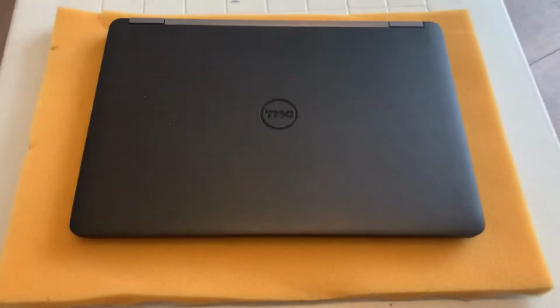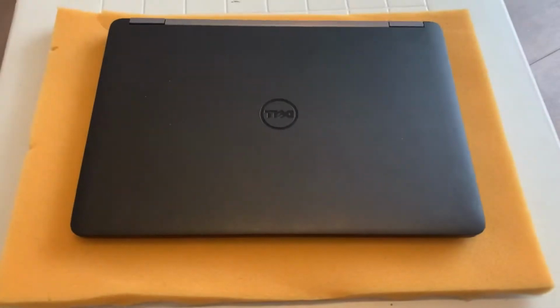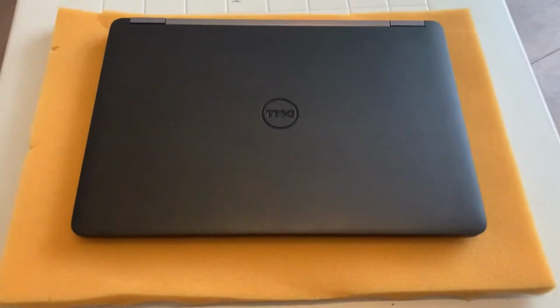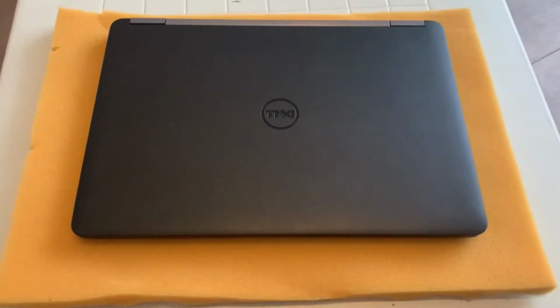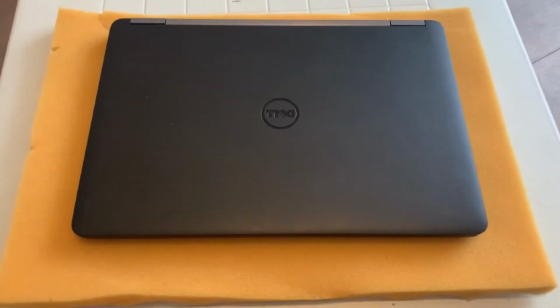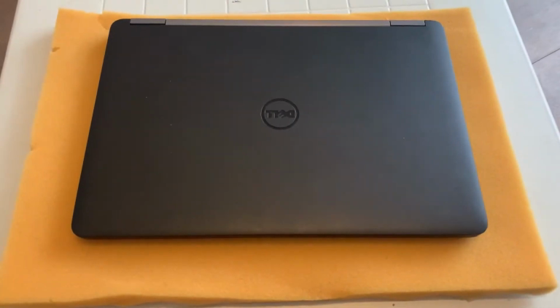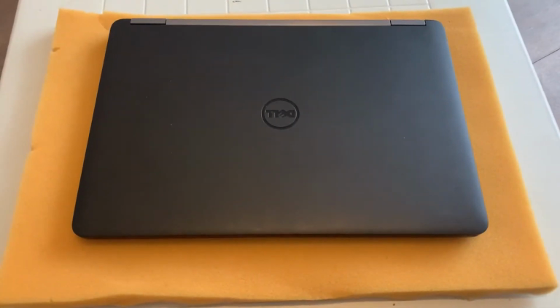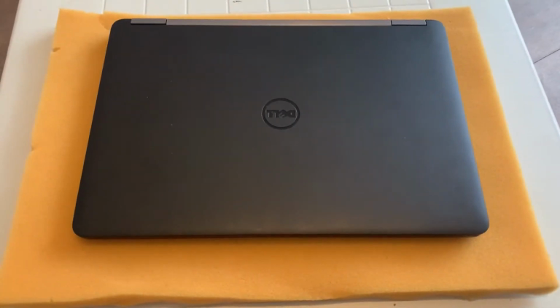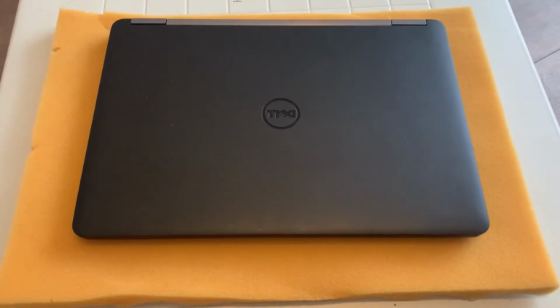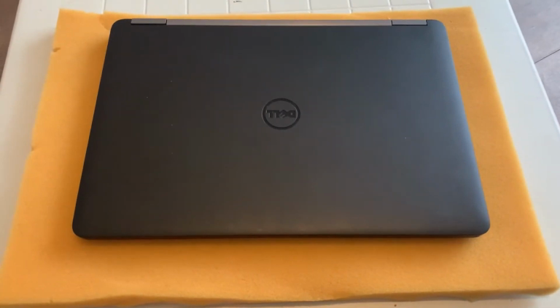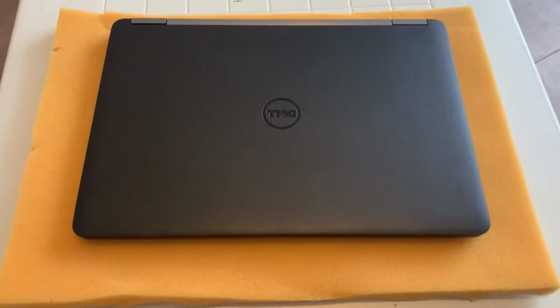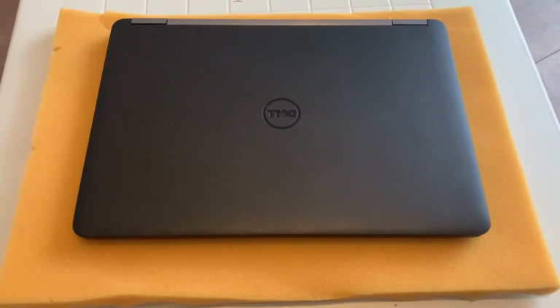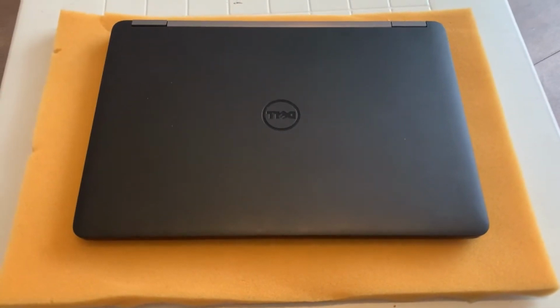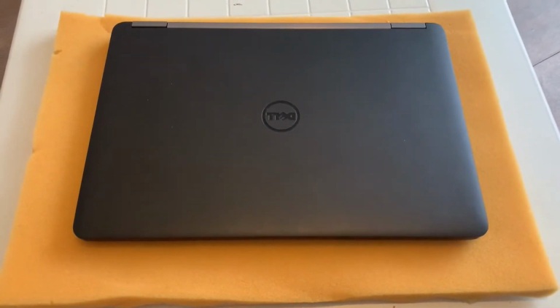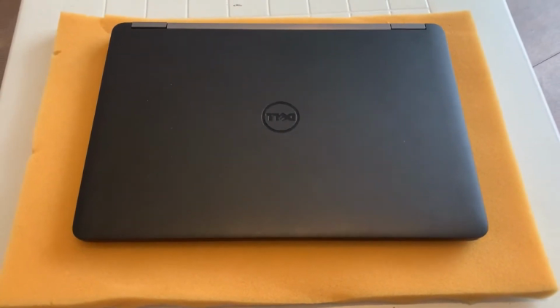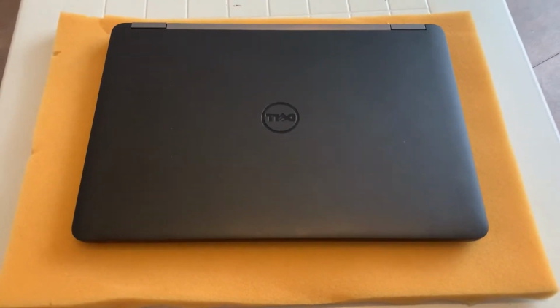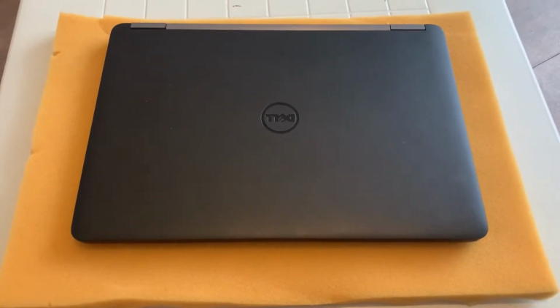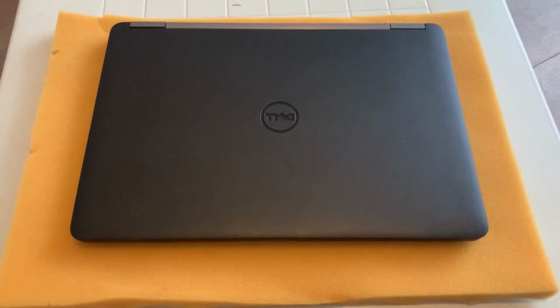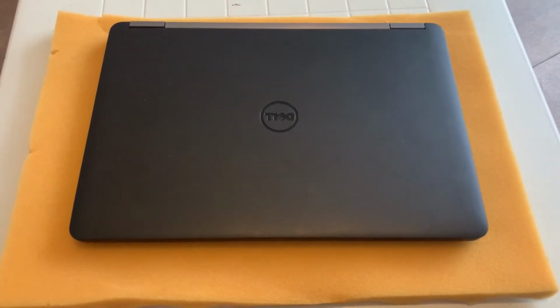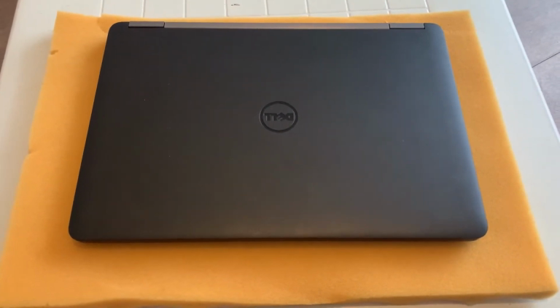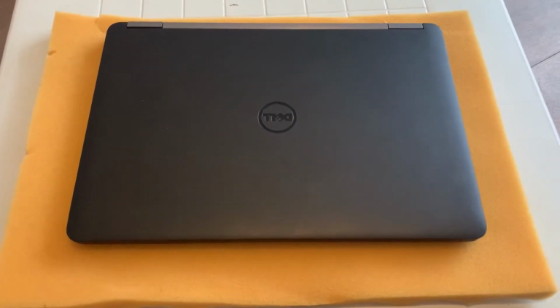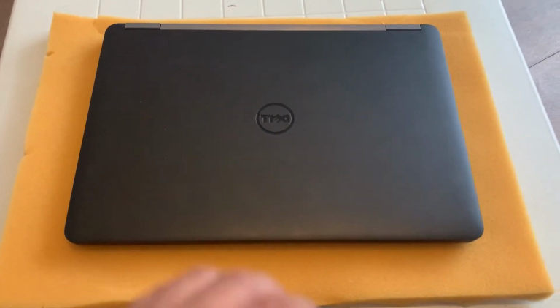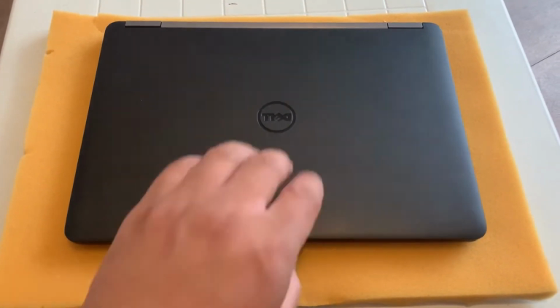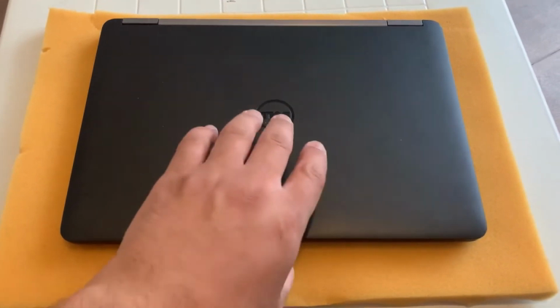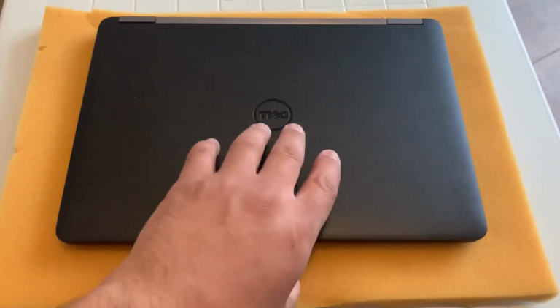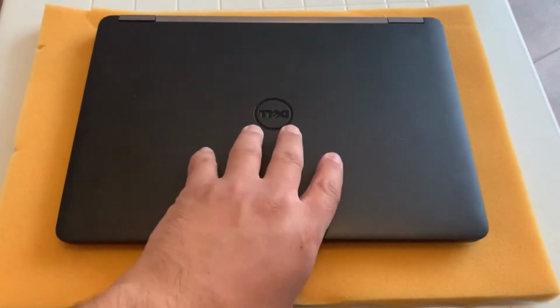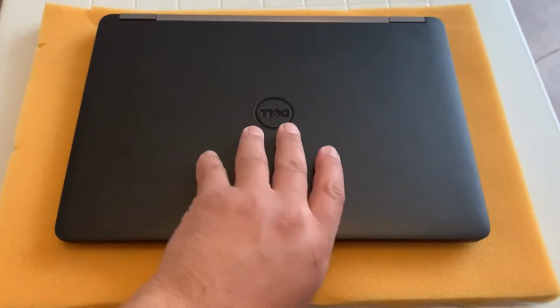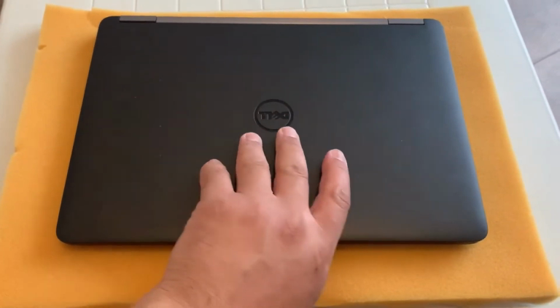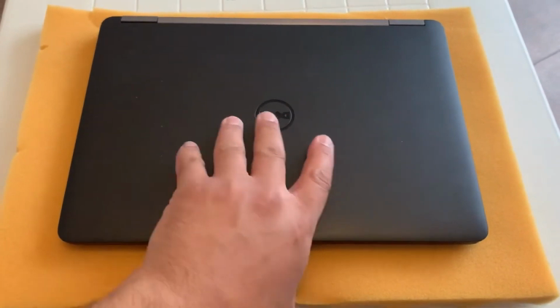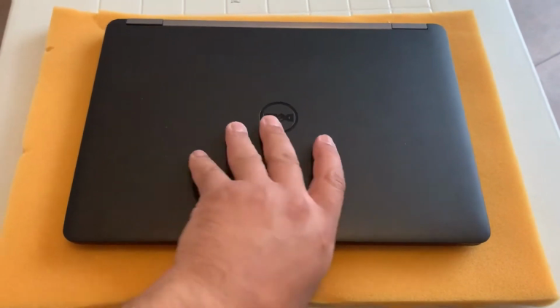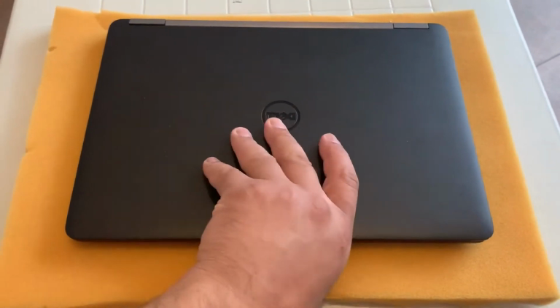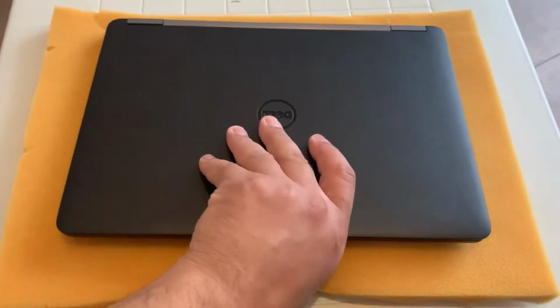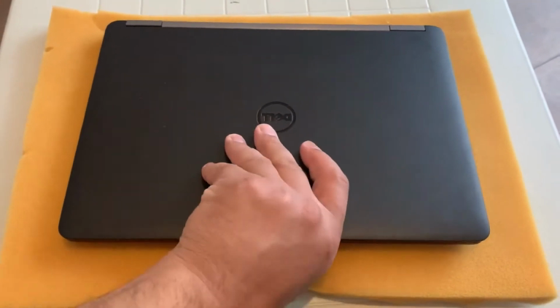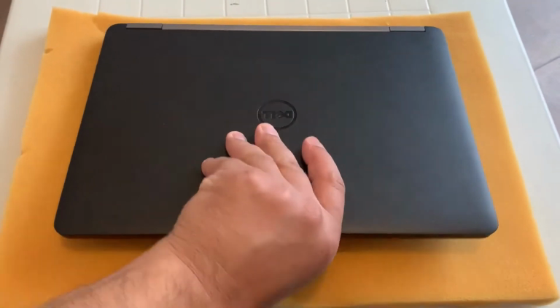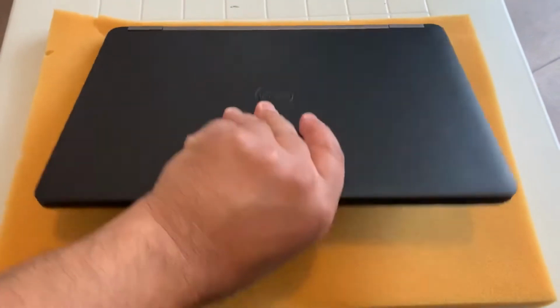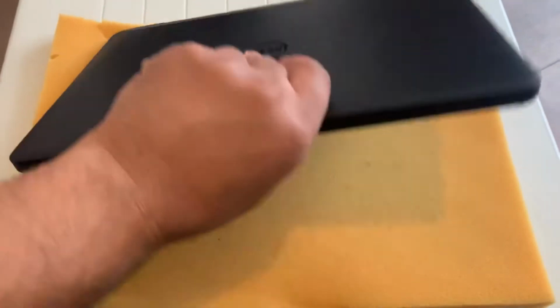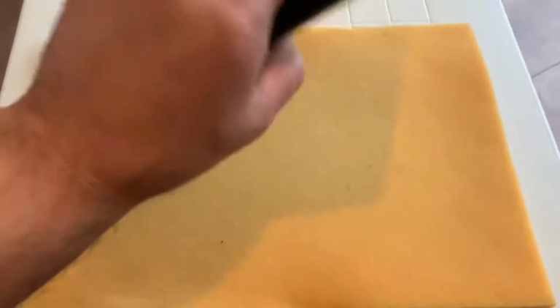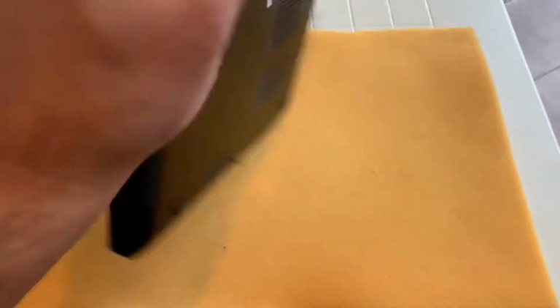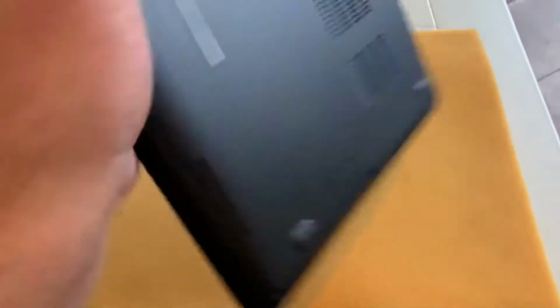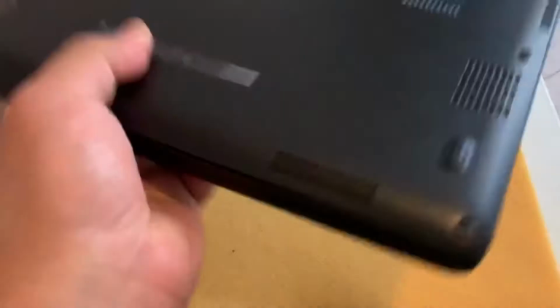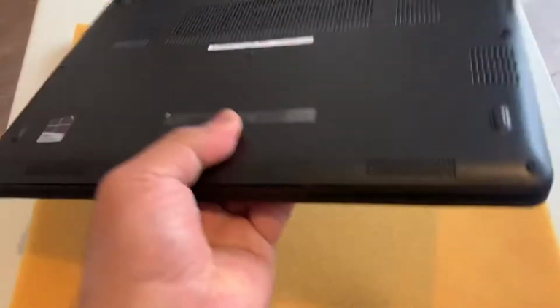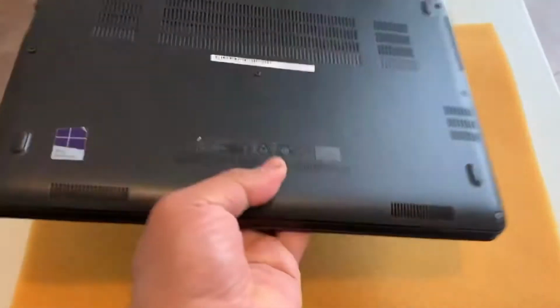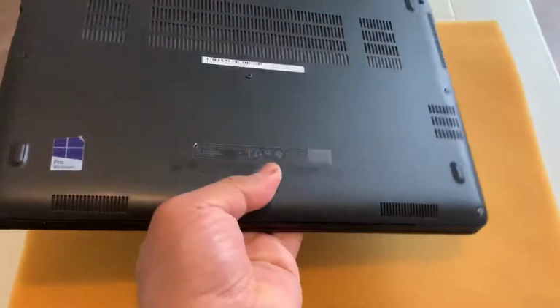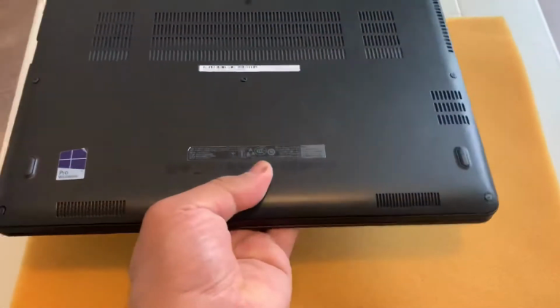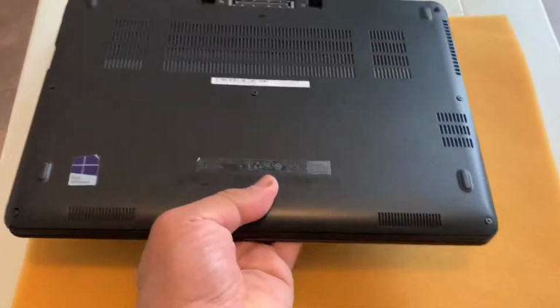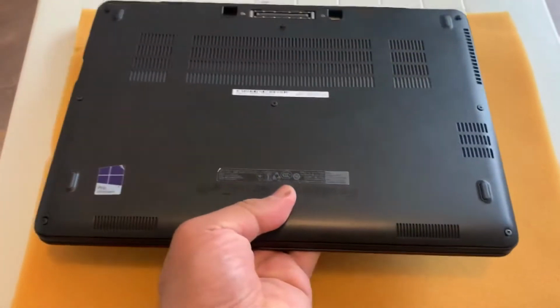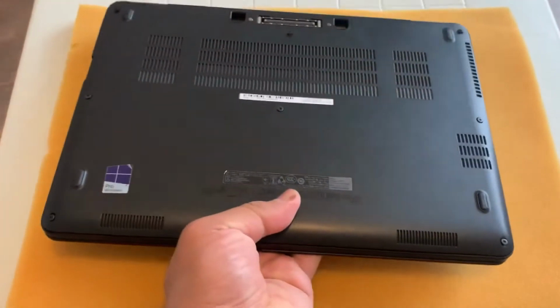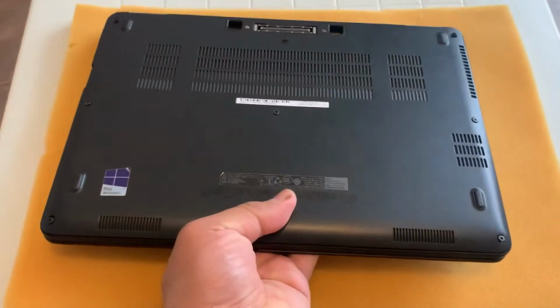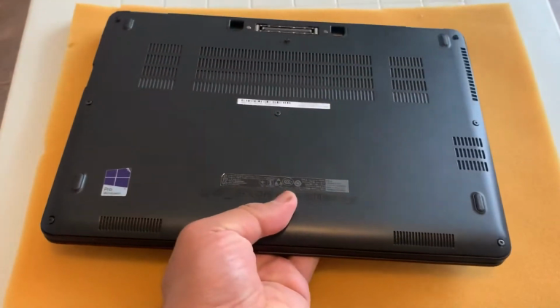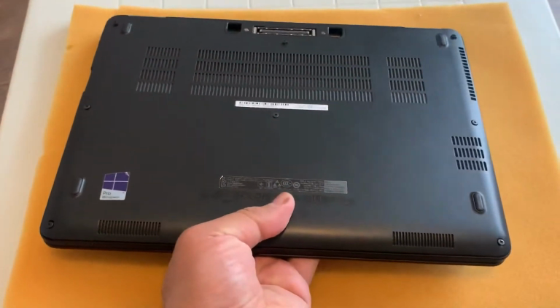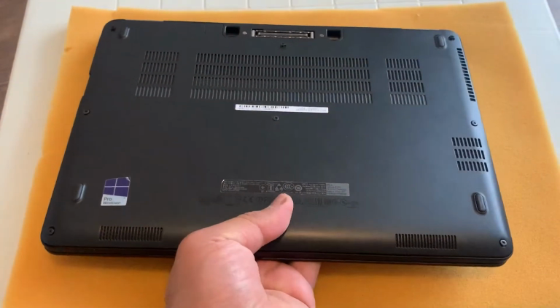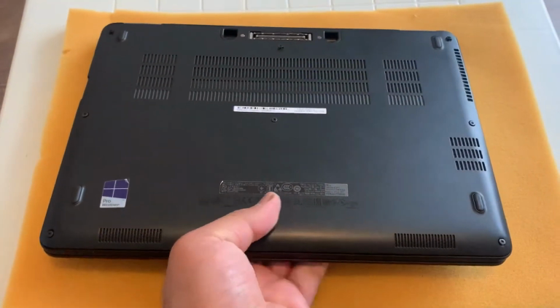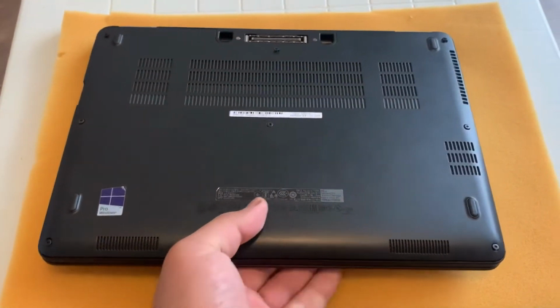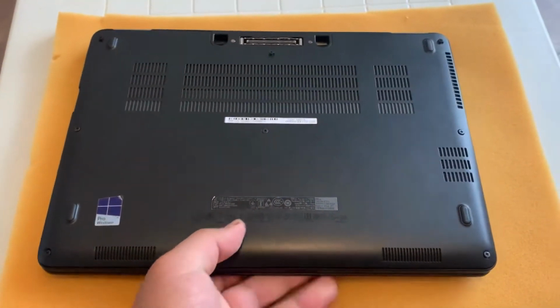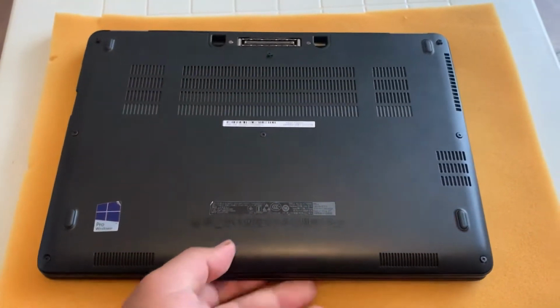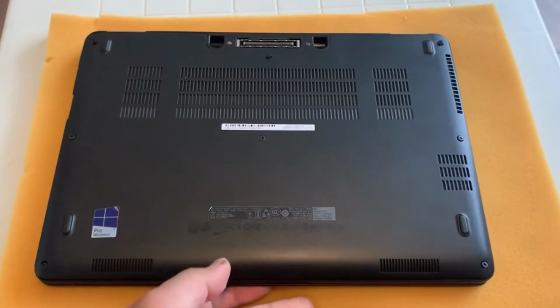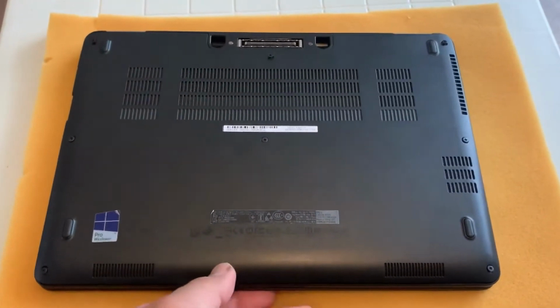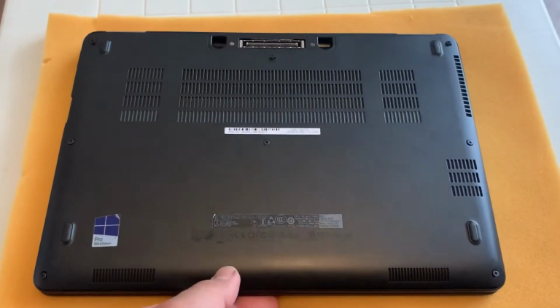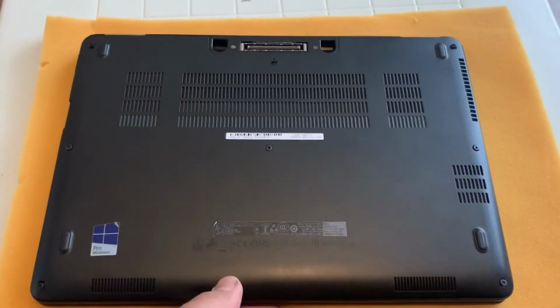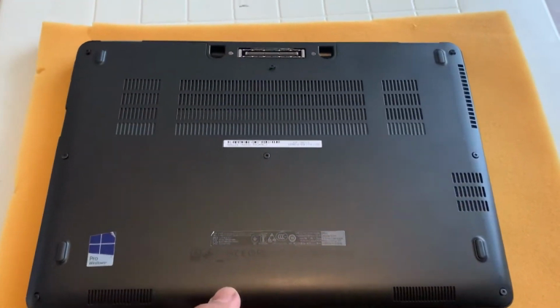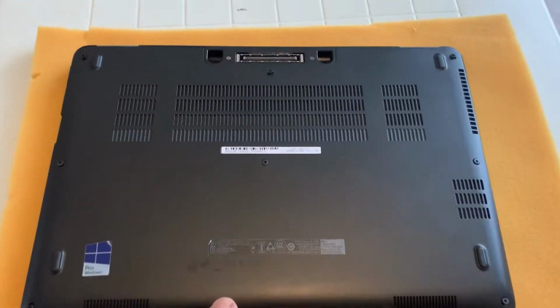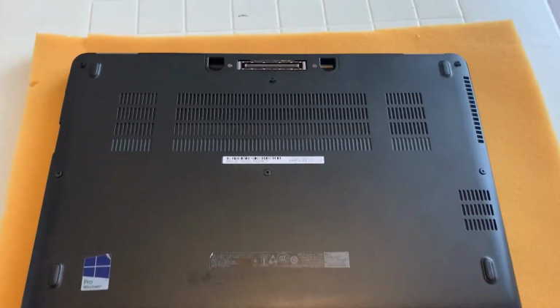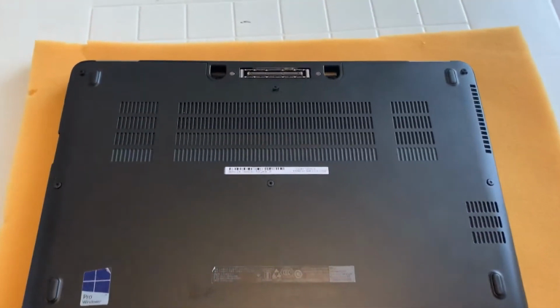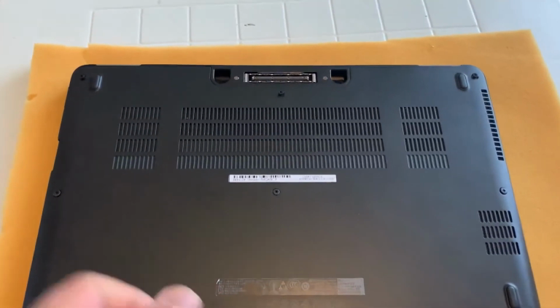Hi guys, today I'm going to show you how to upgrade or replace parts for a Dell Latitude E7270.